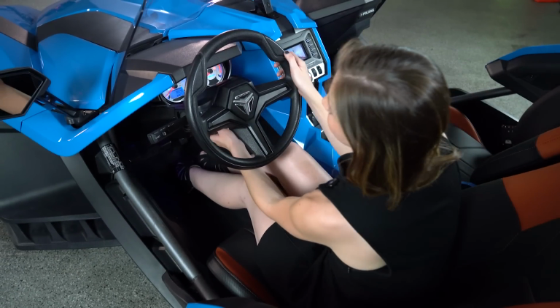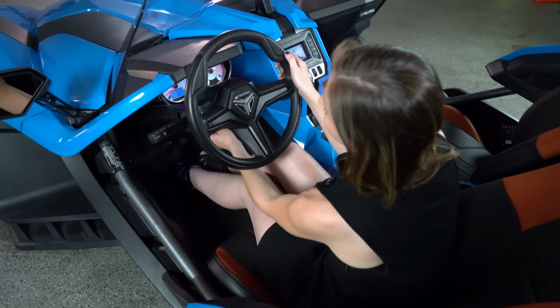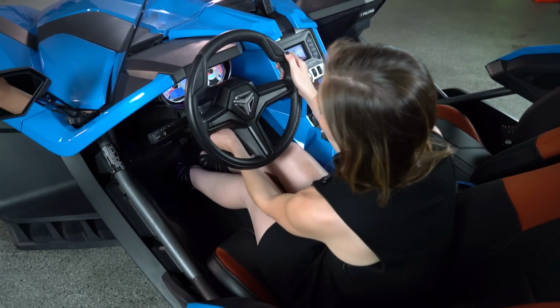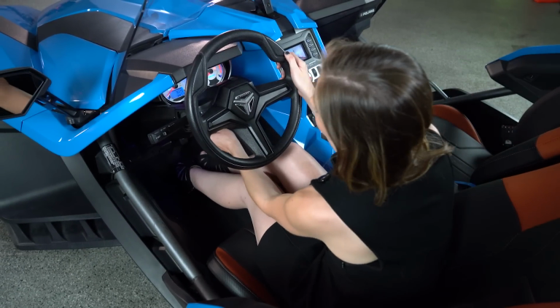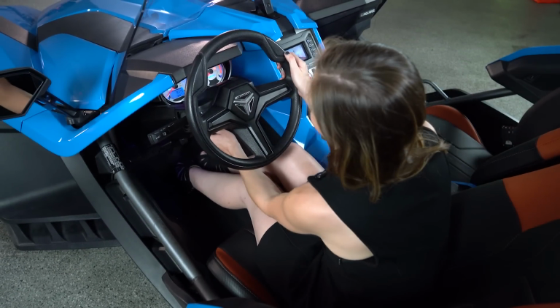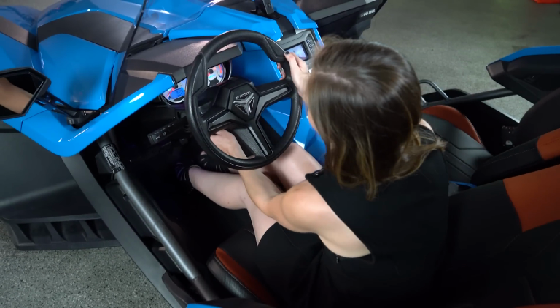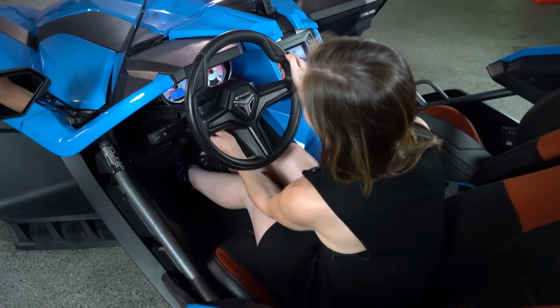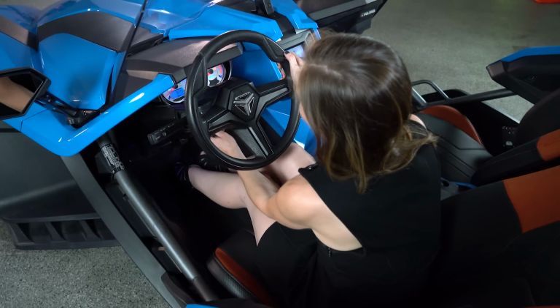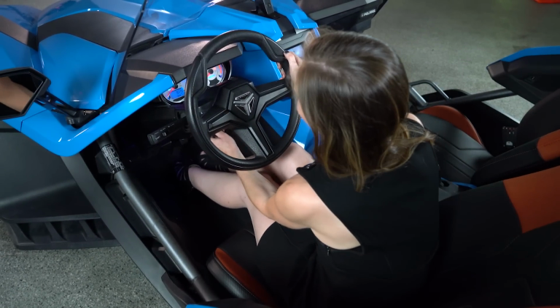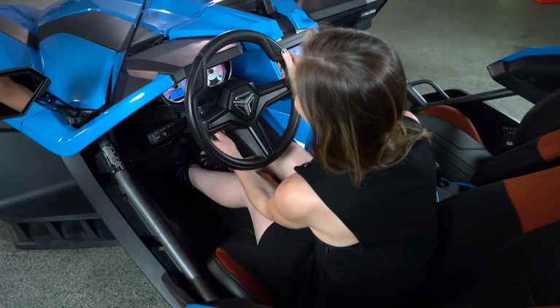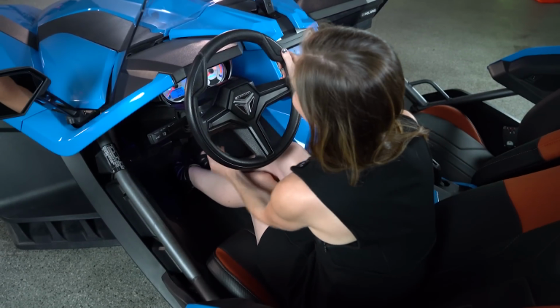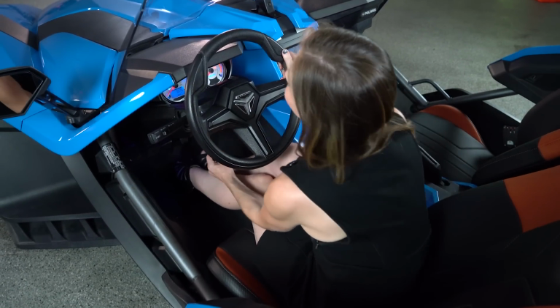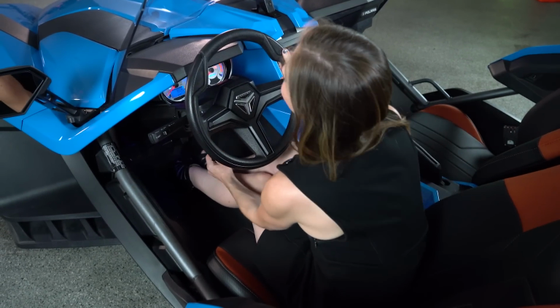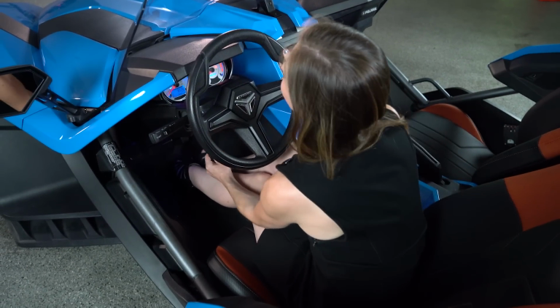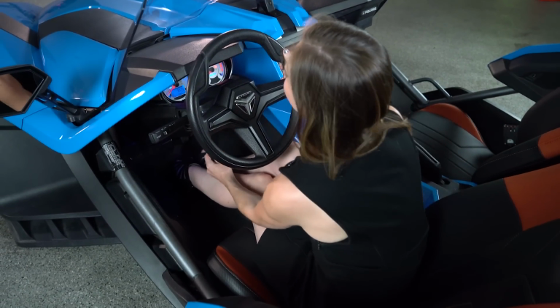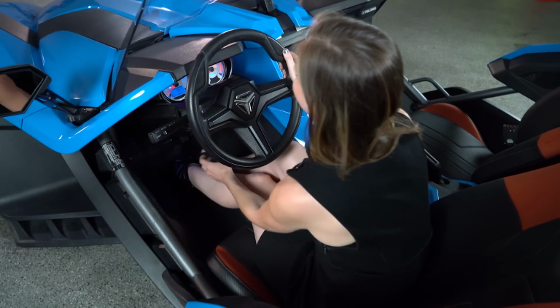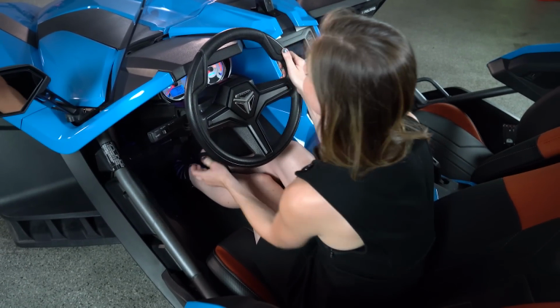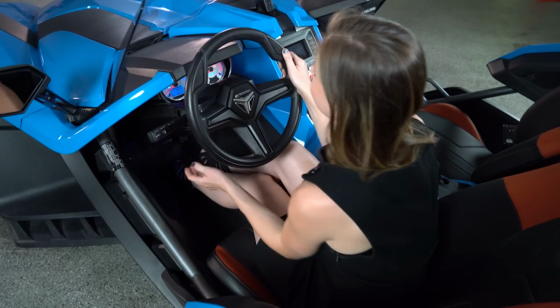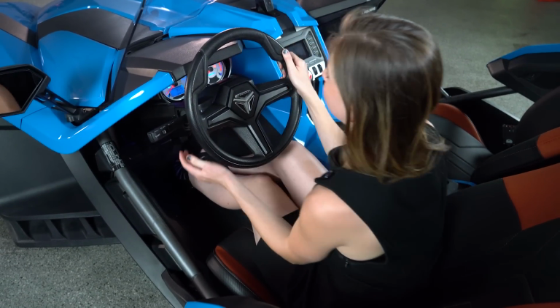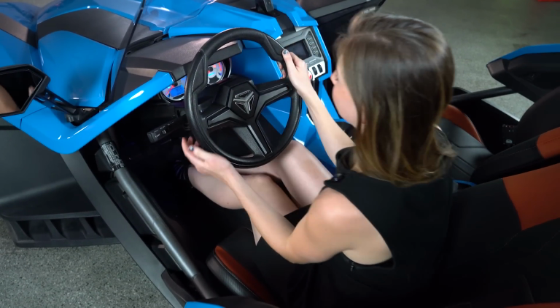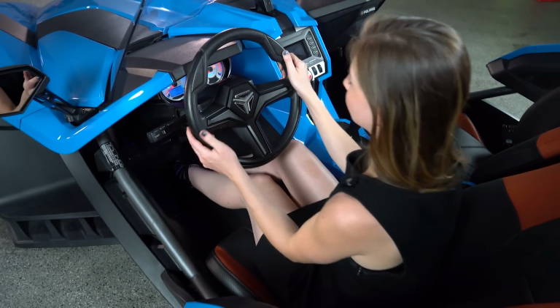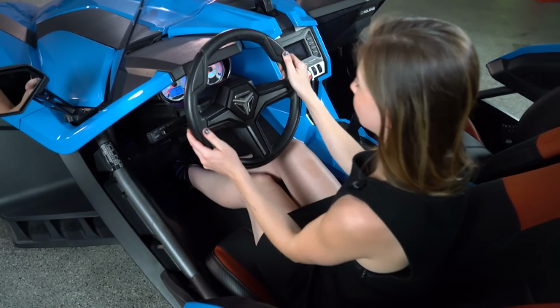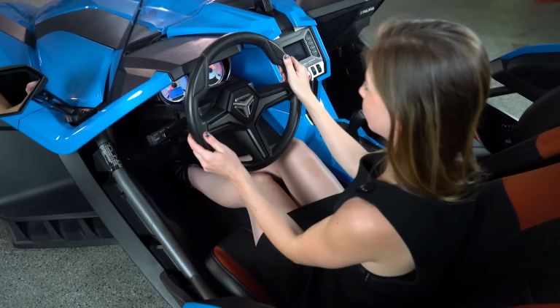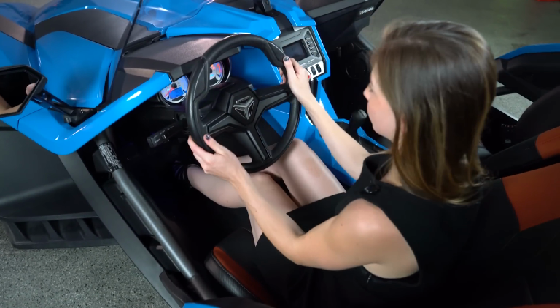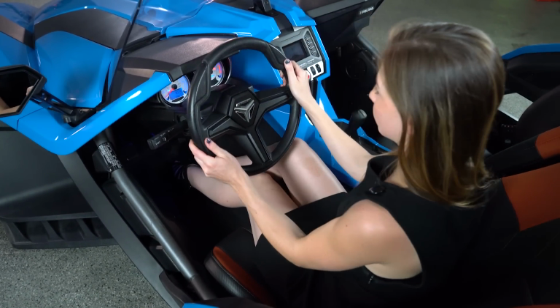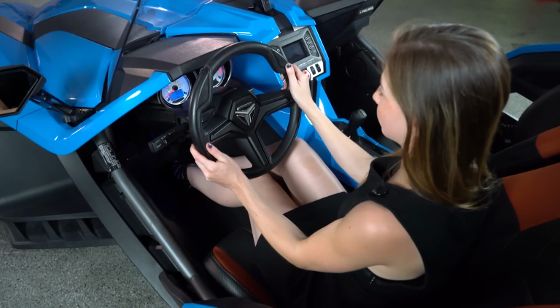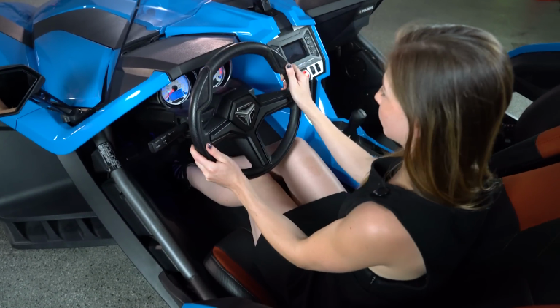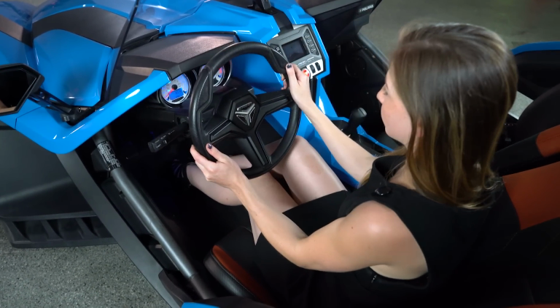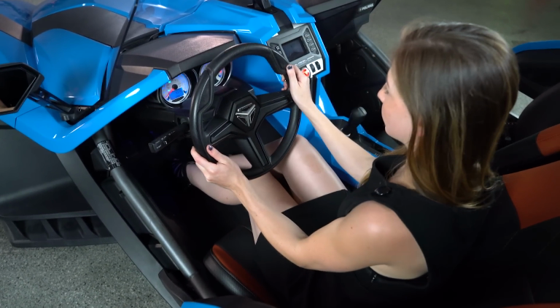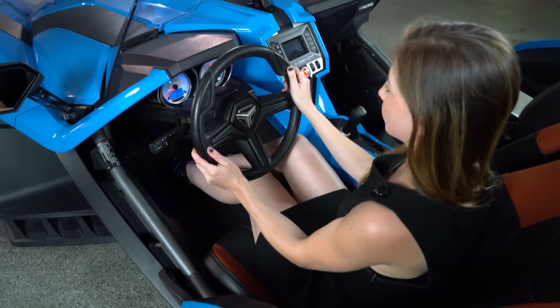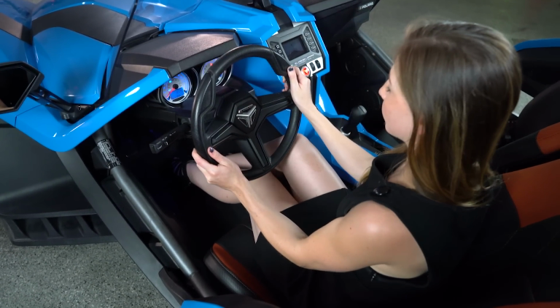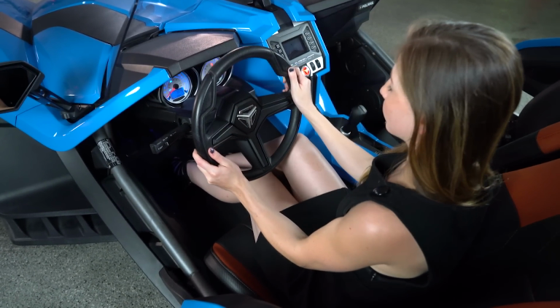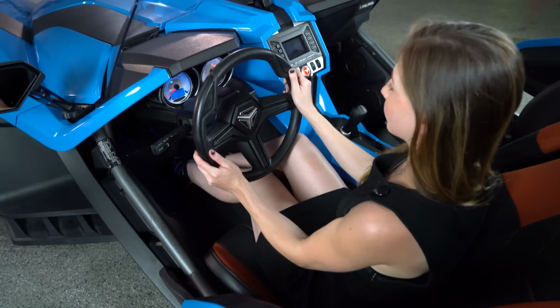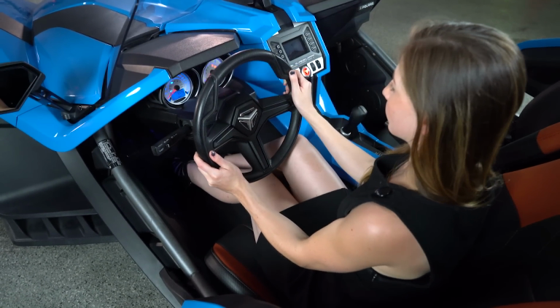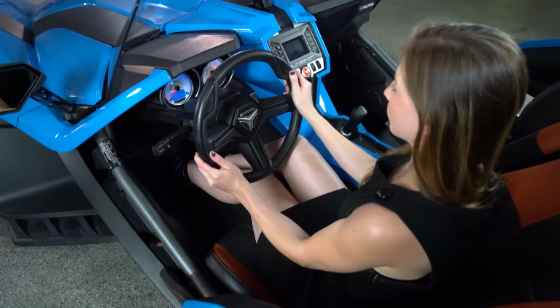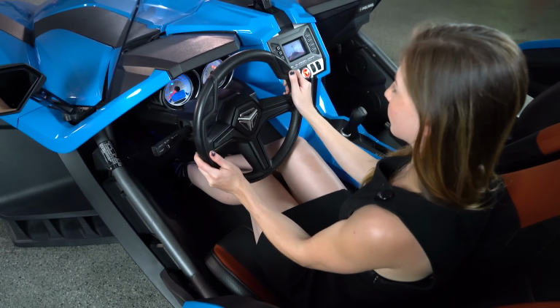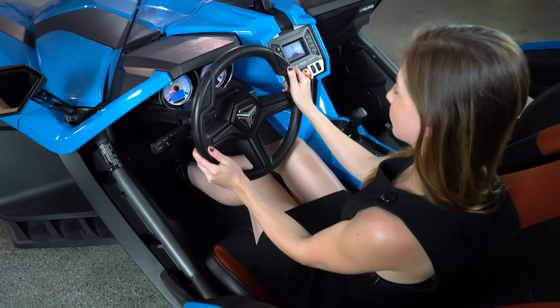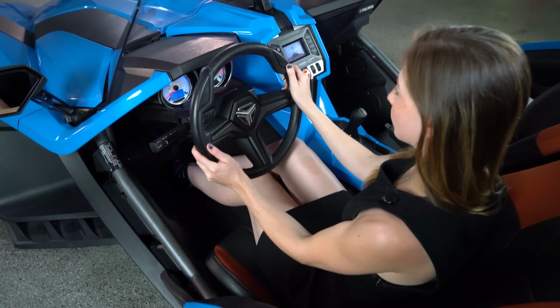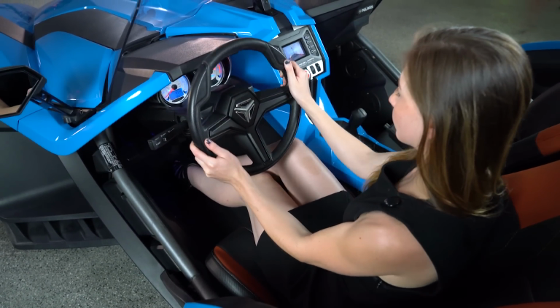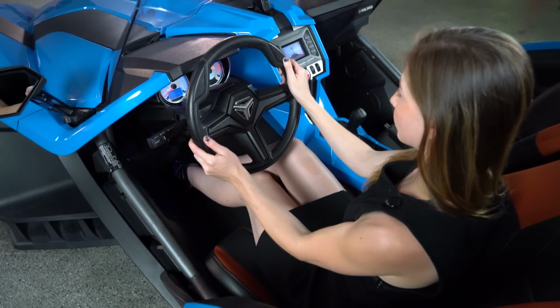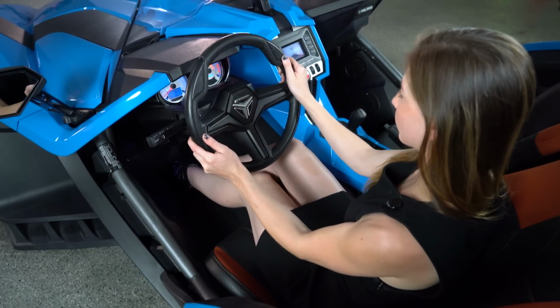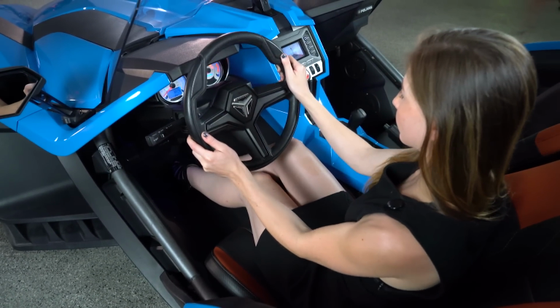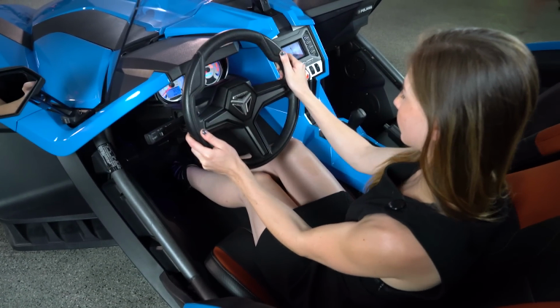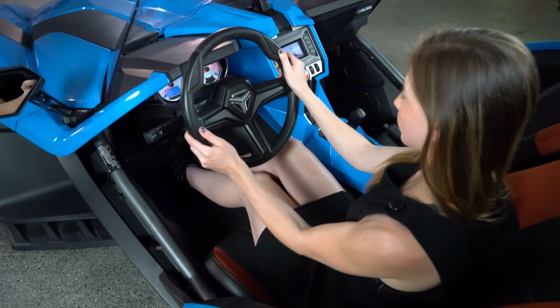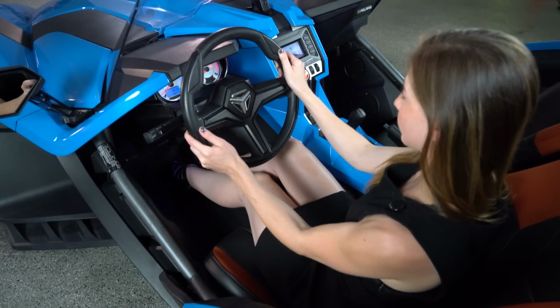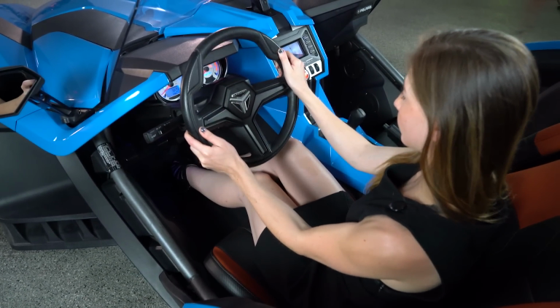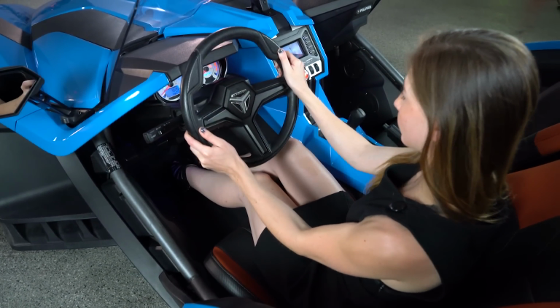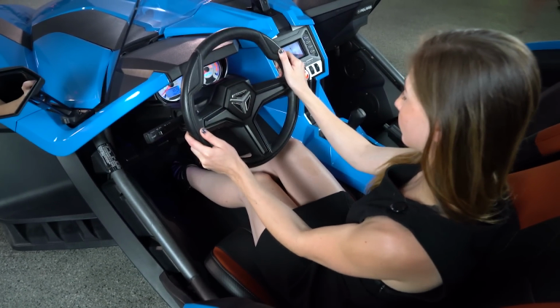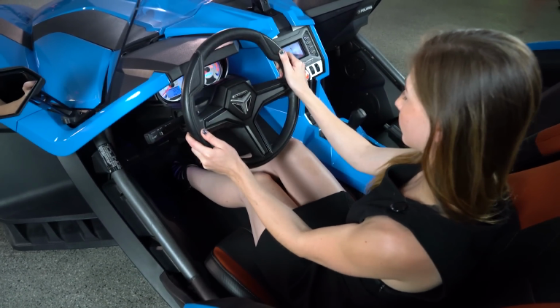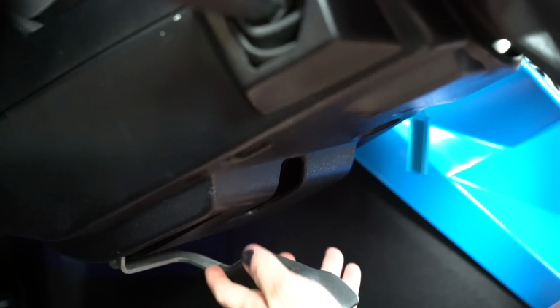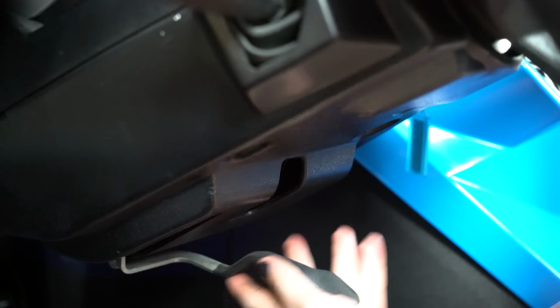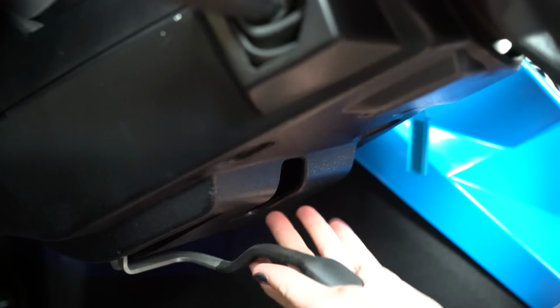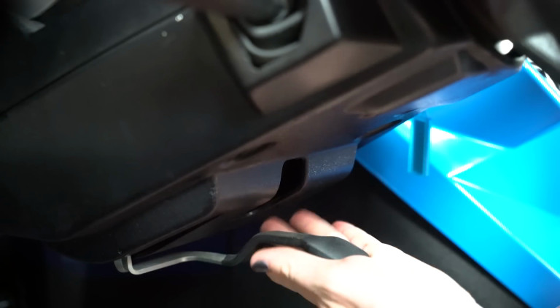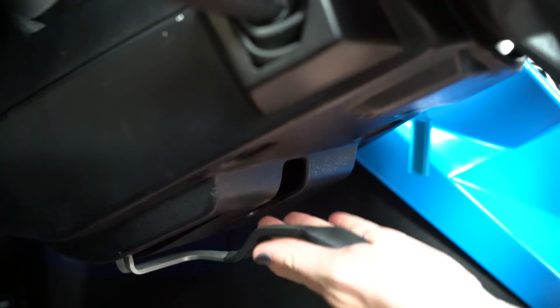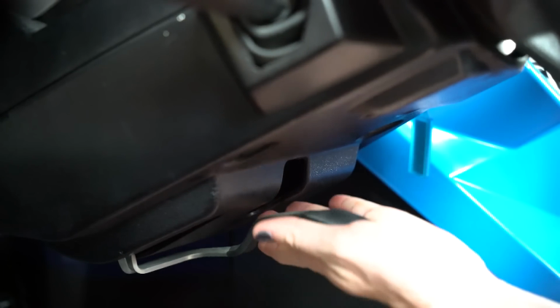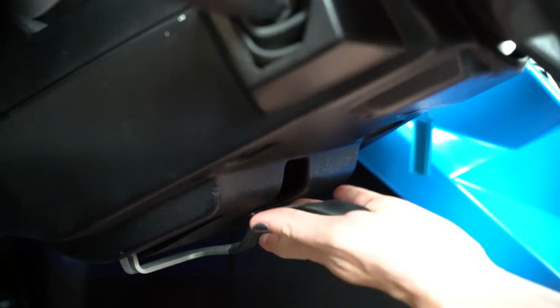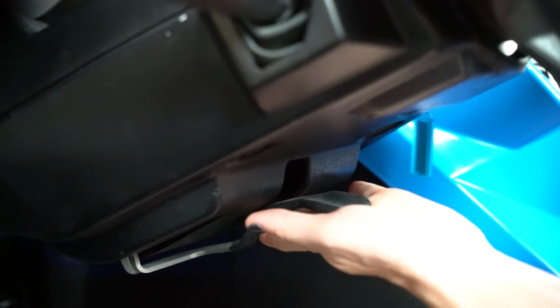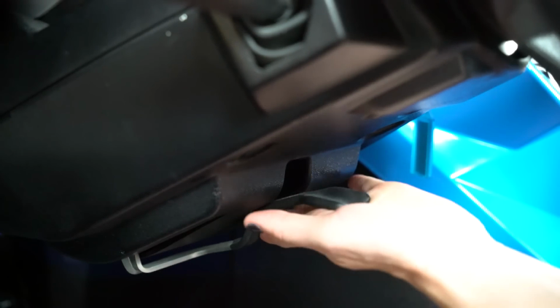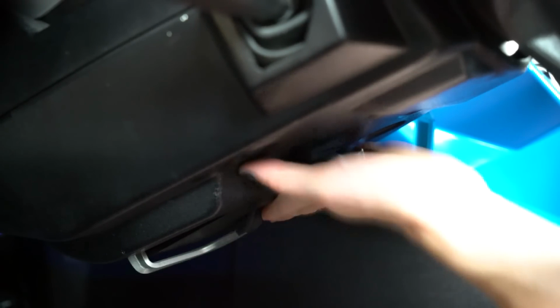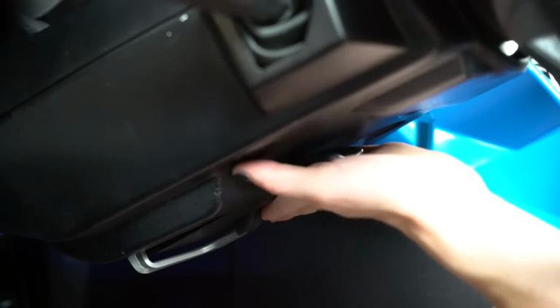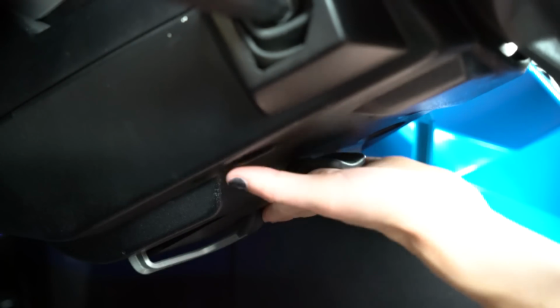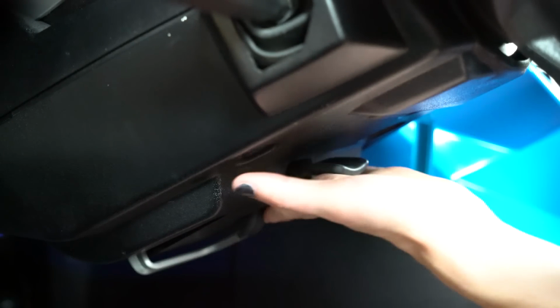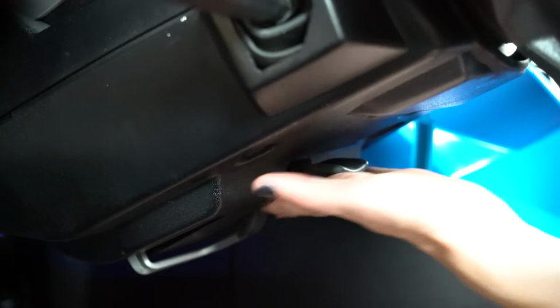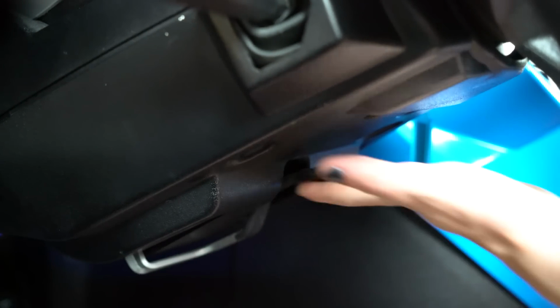Release the latch below the steering column to adjust the steering wheel height, then re-engage the latch.